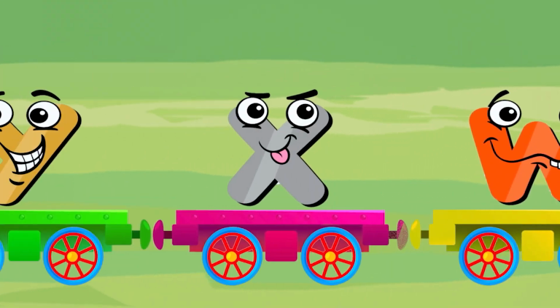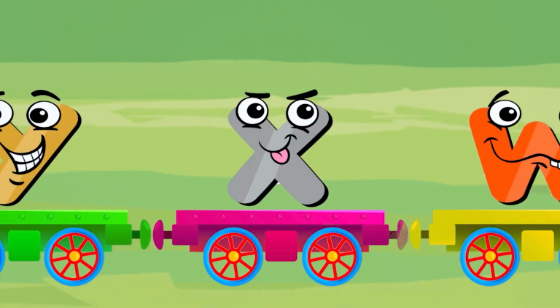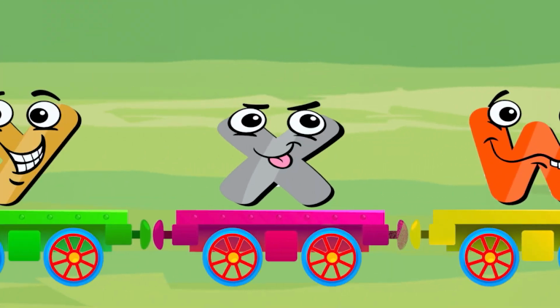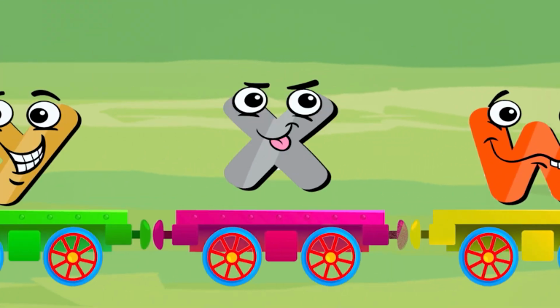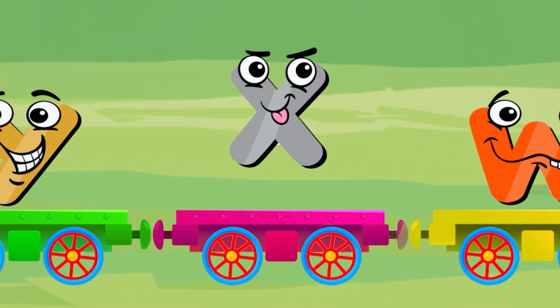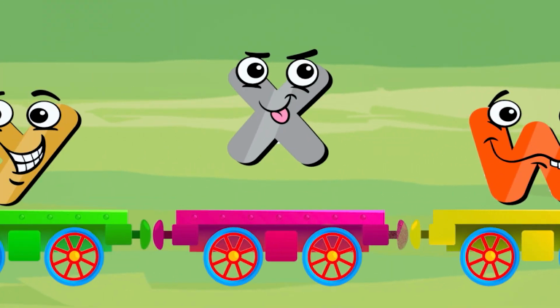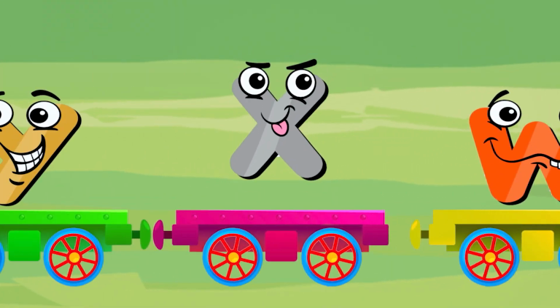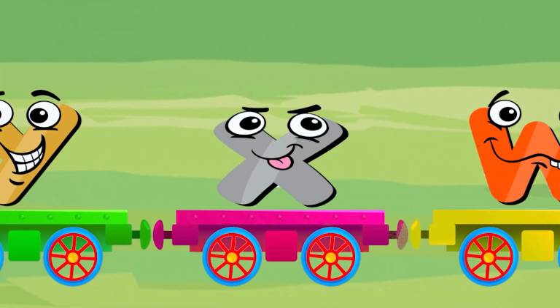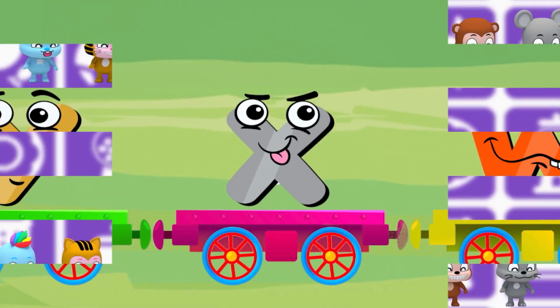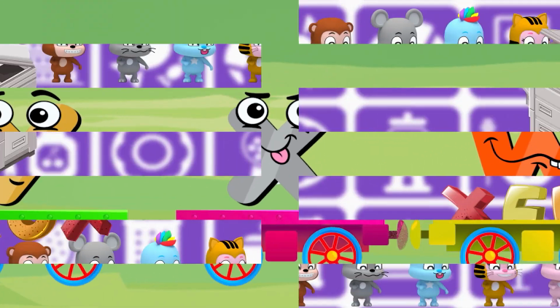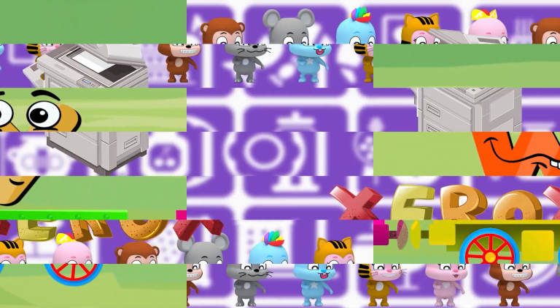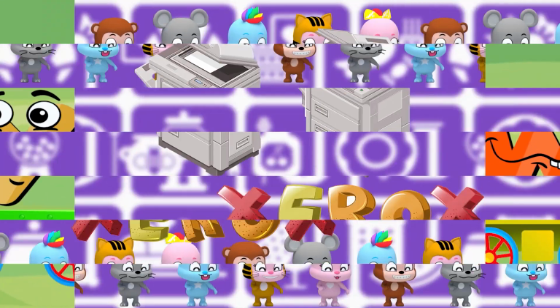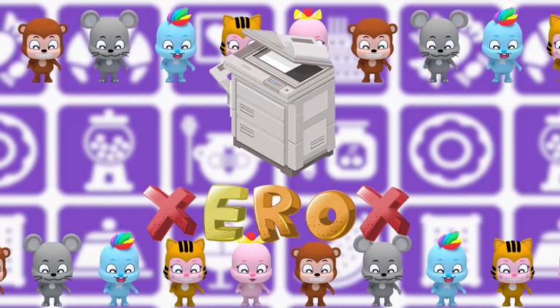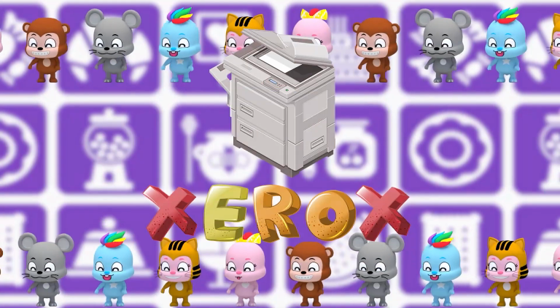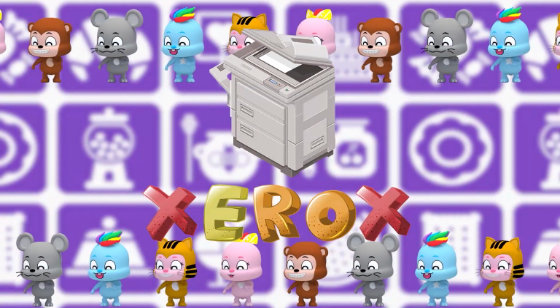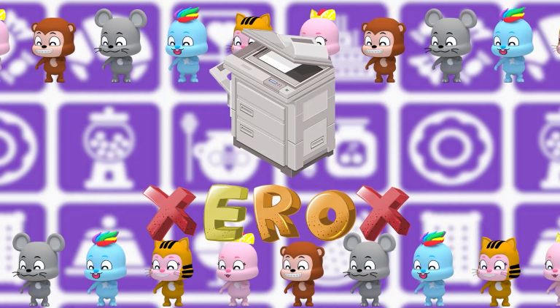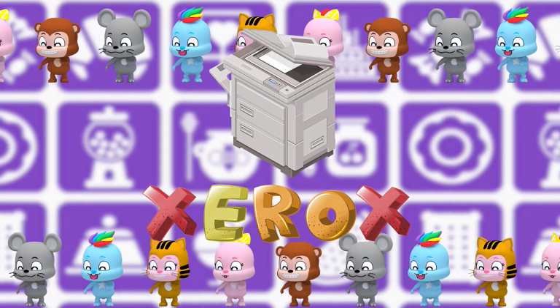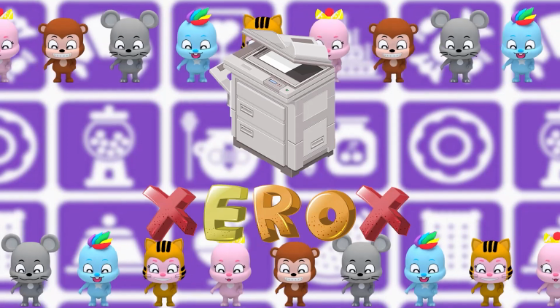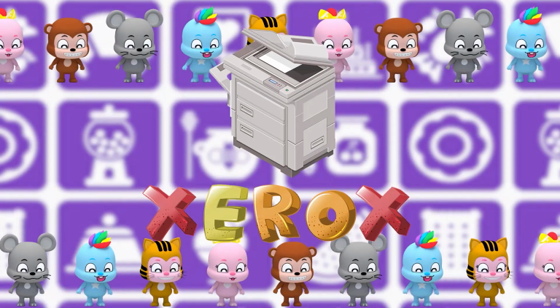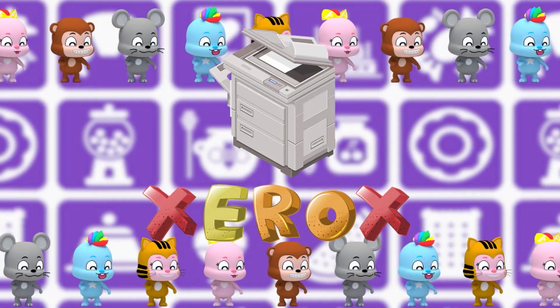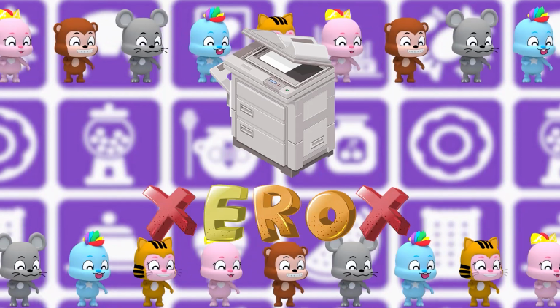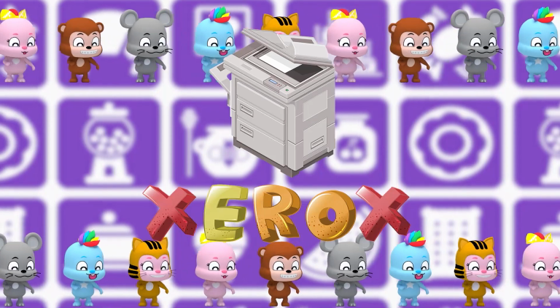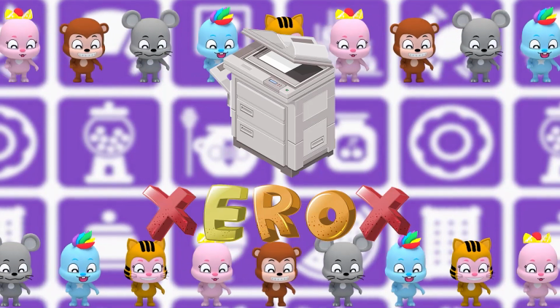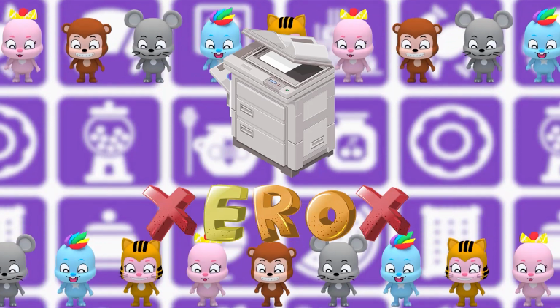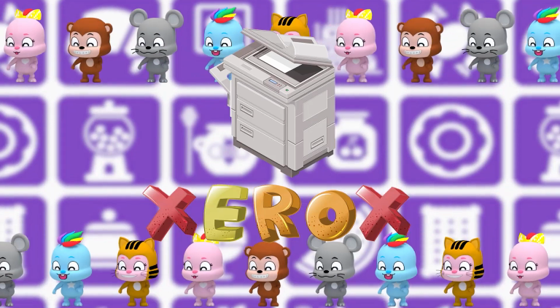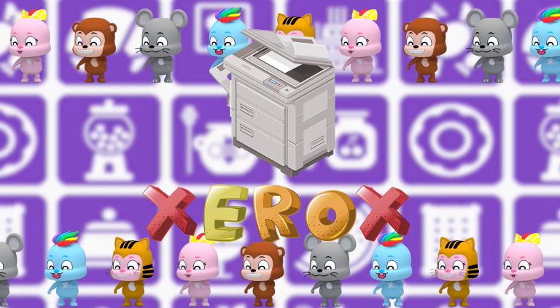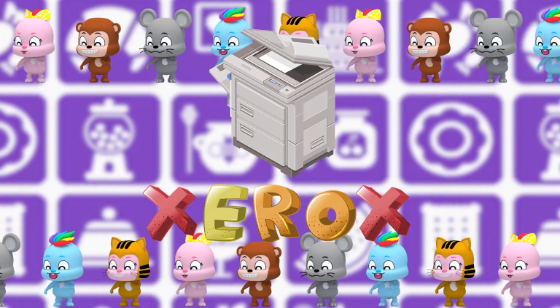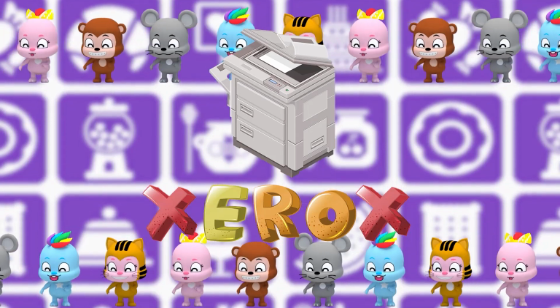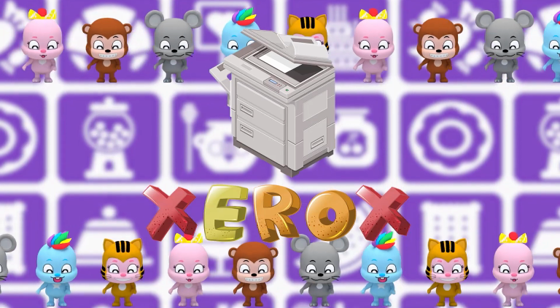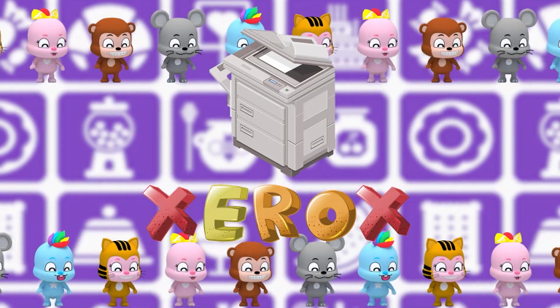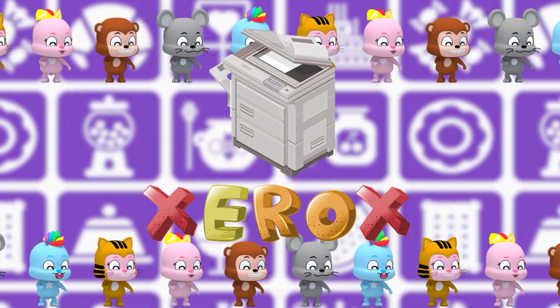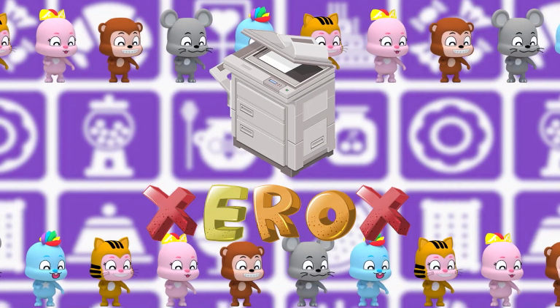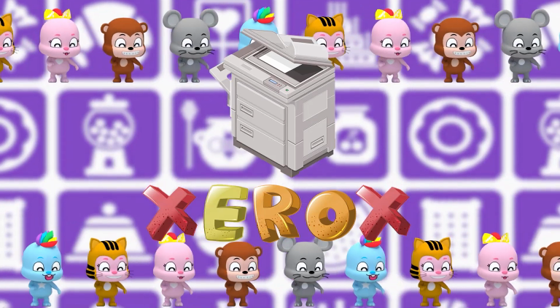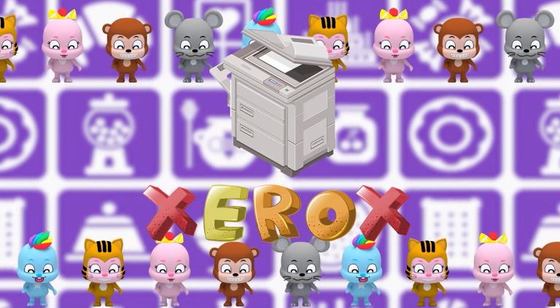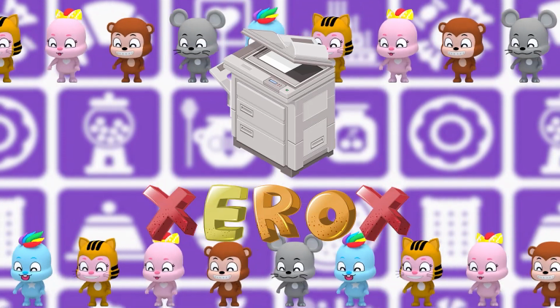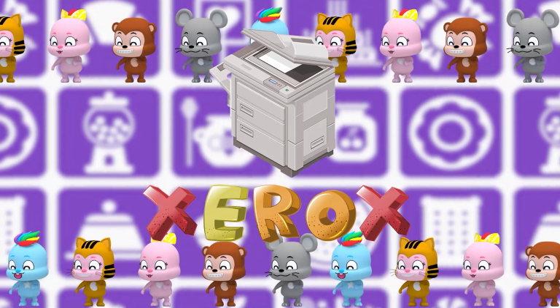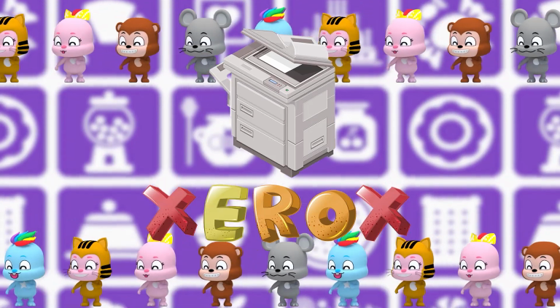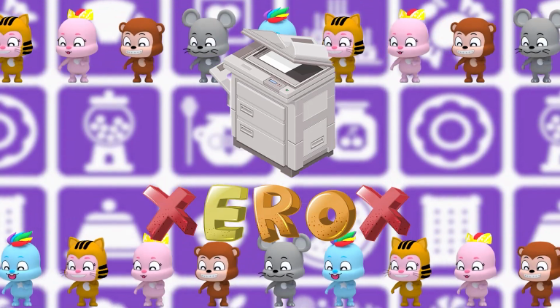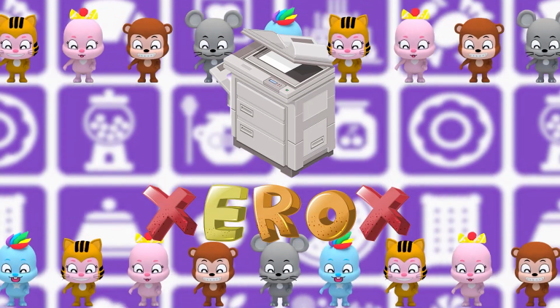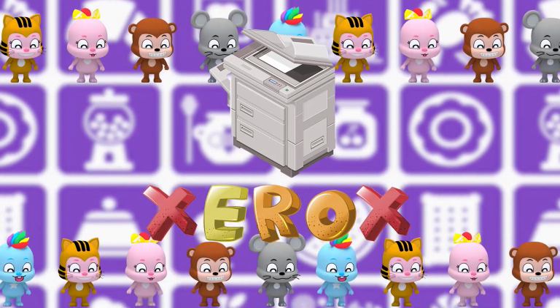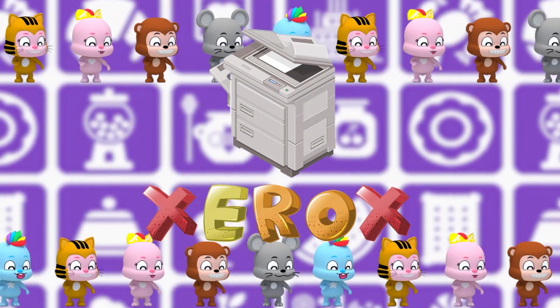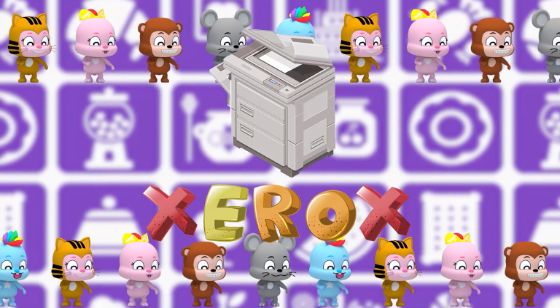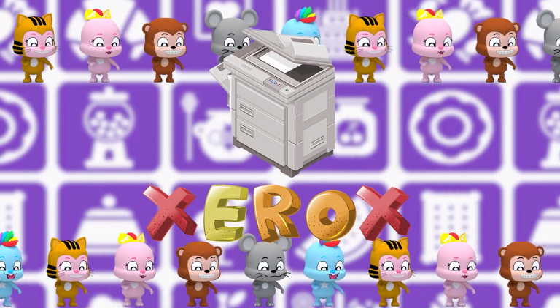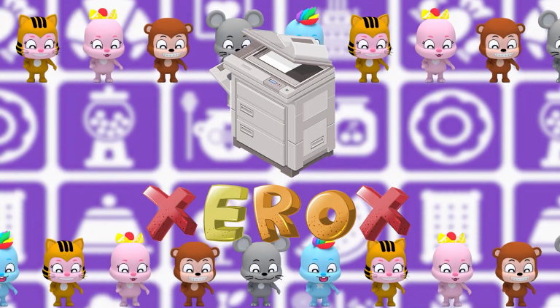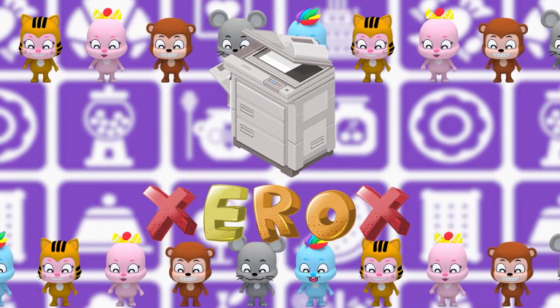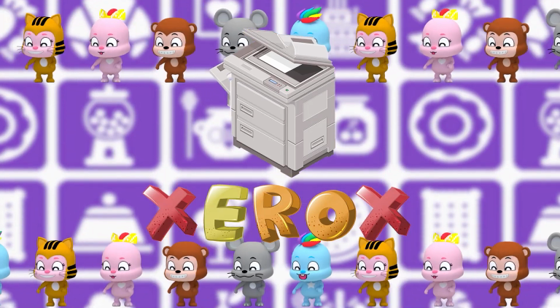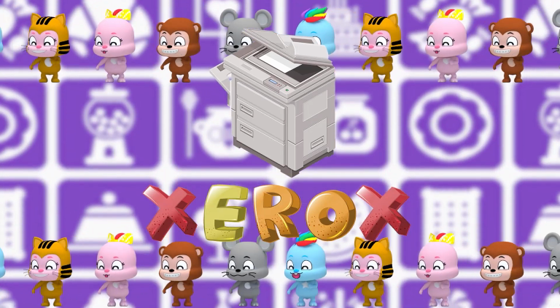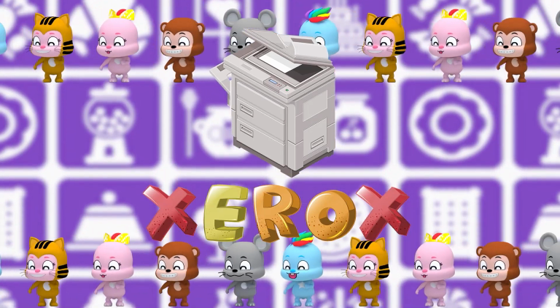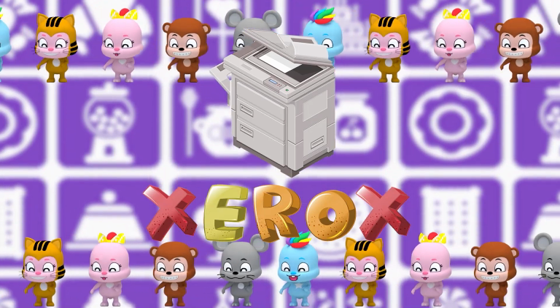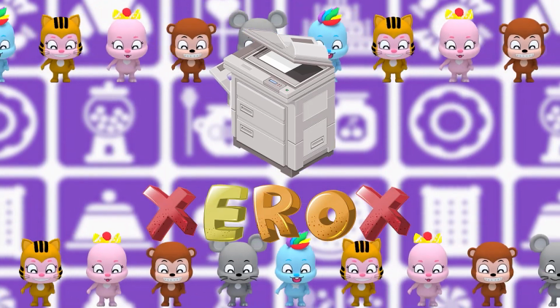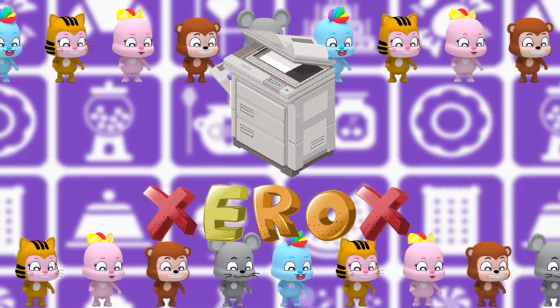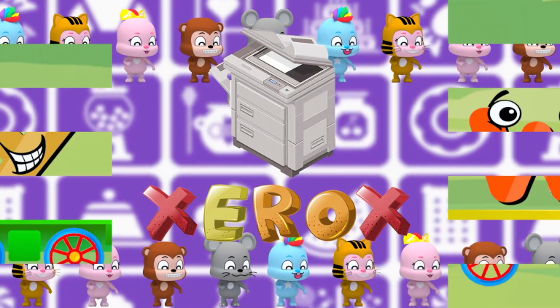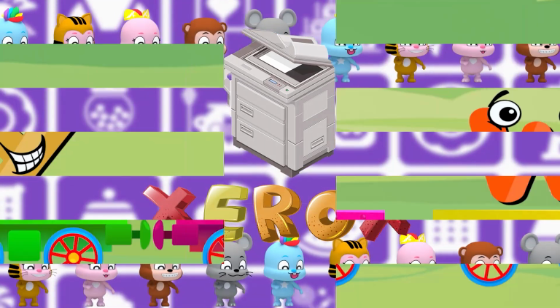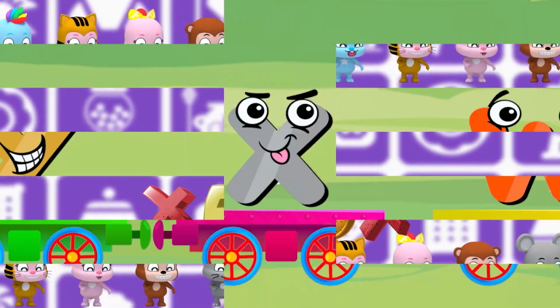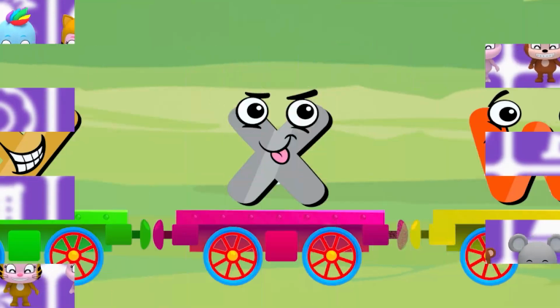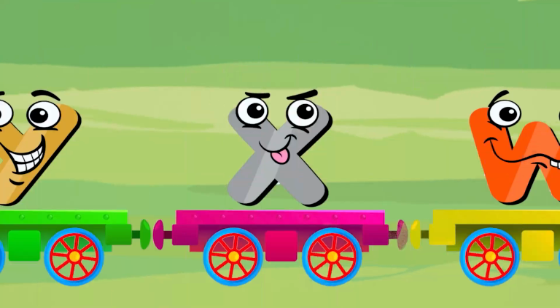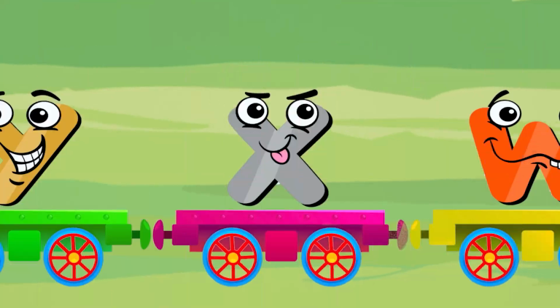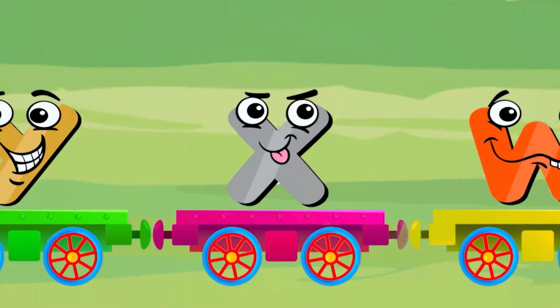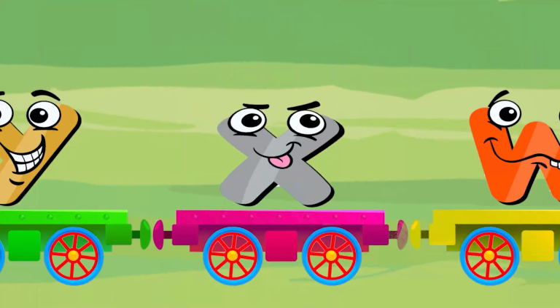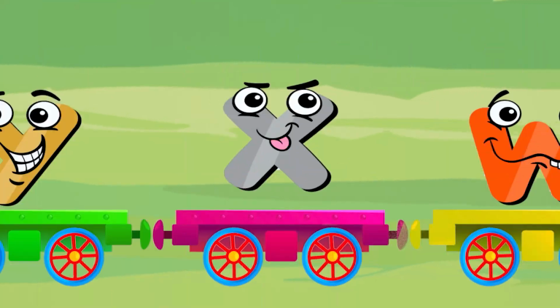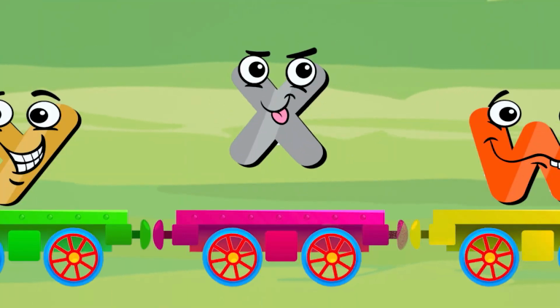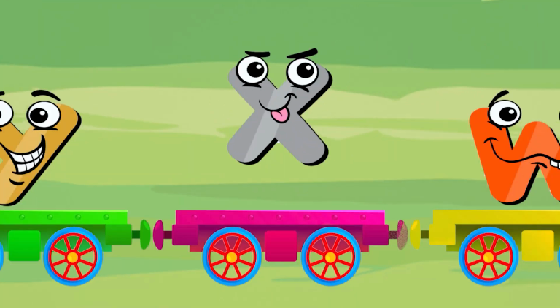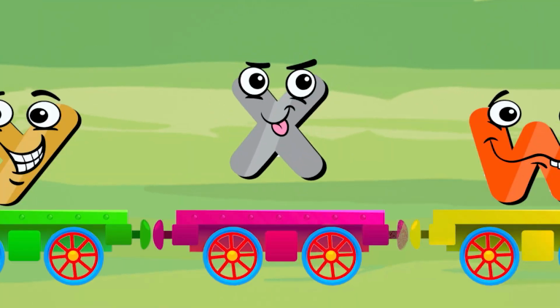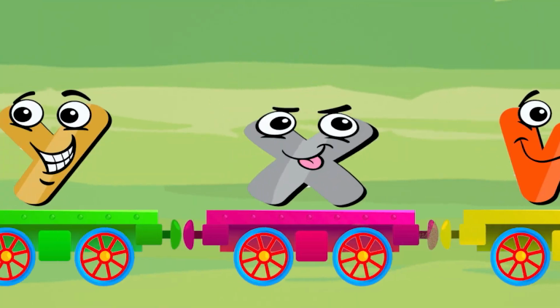X is for jerogs. J, J, jerogs. X, jerogs. X.